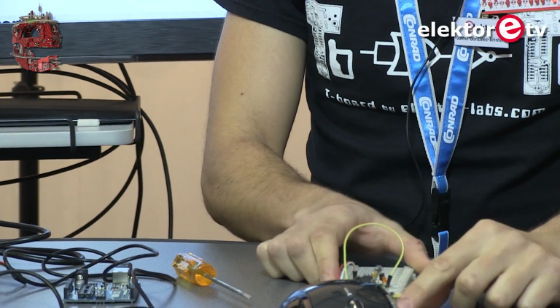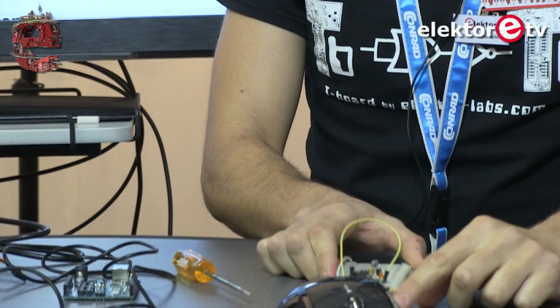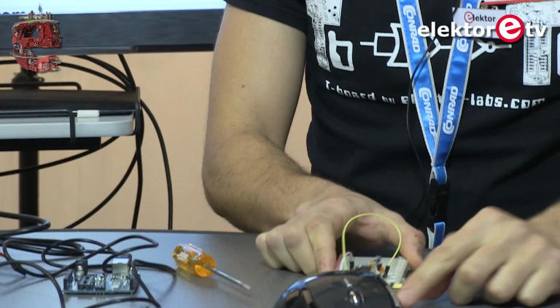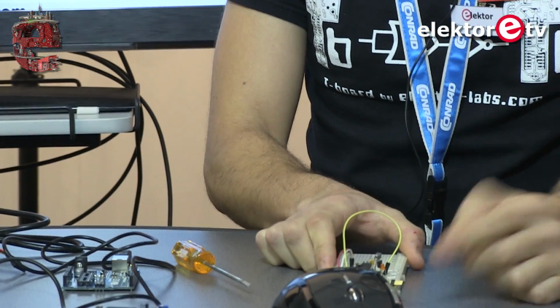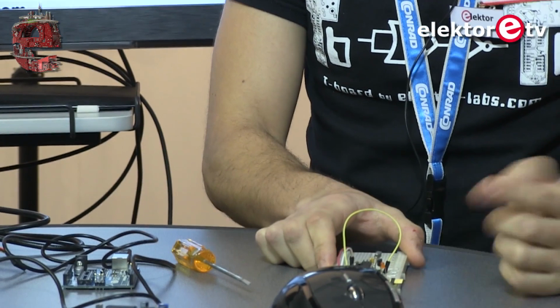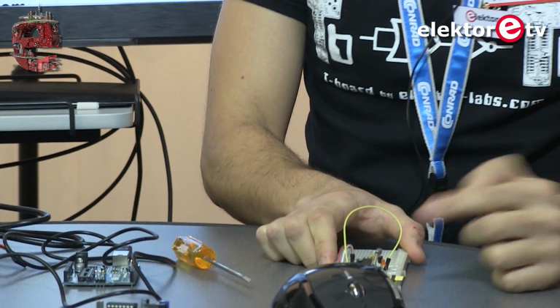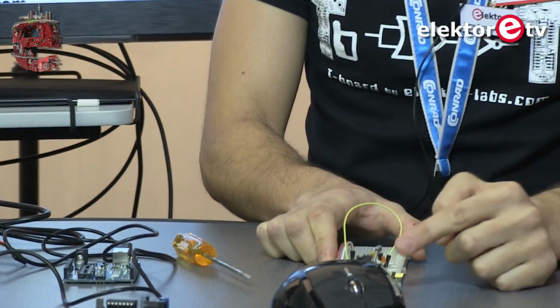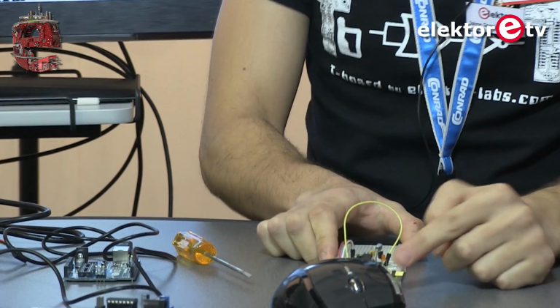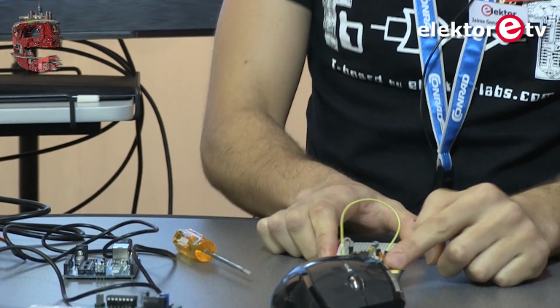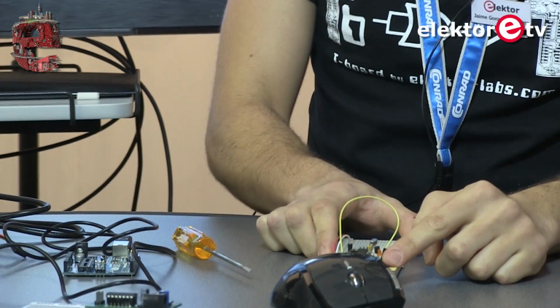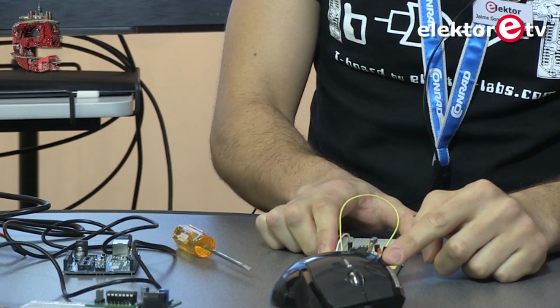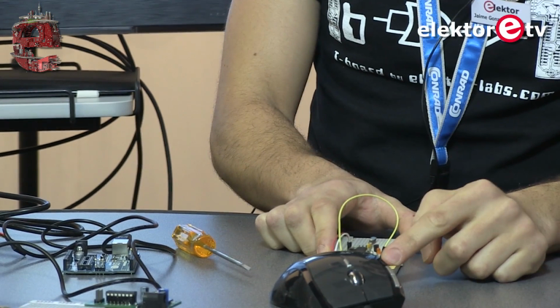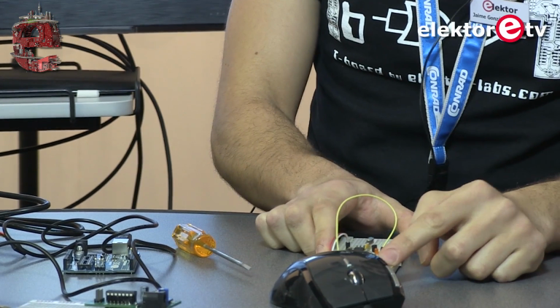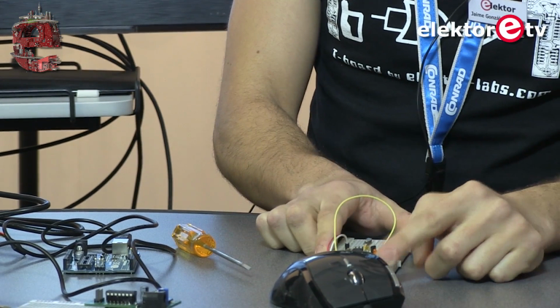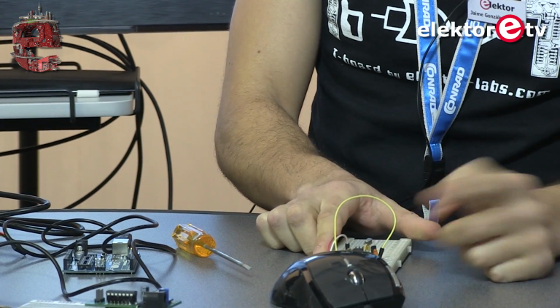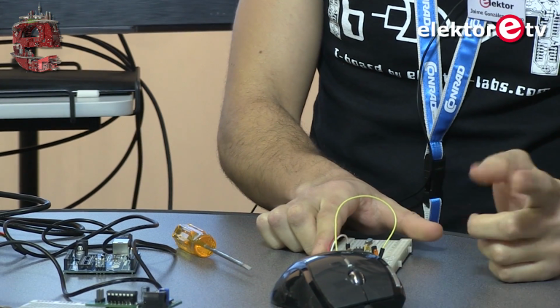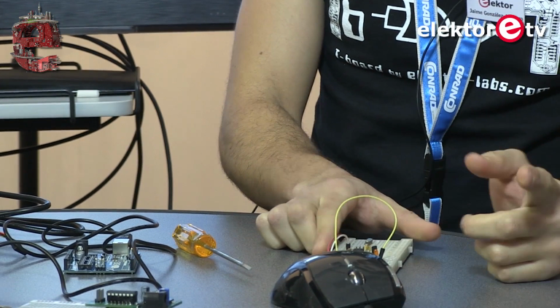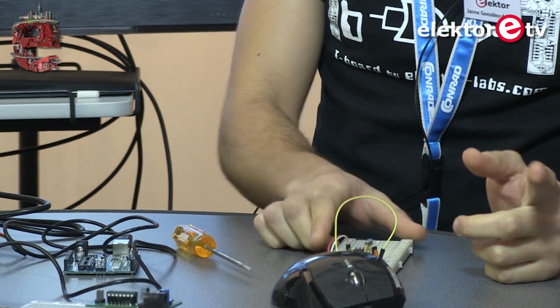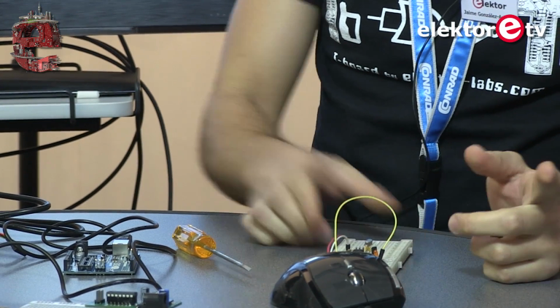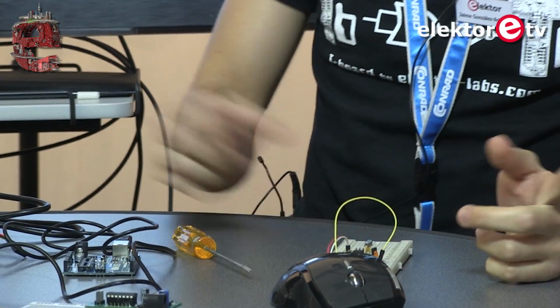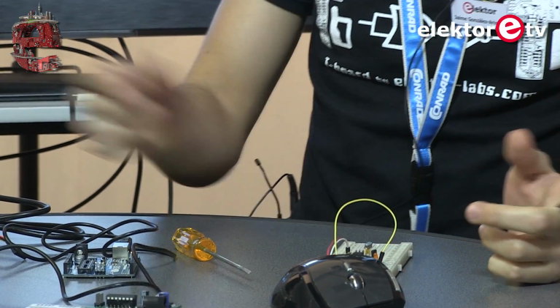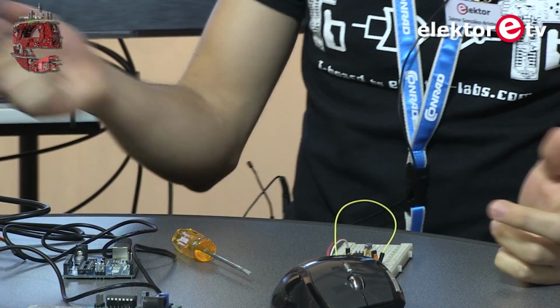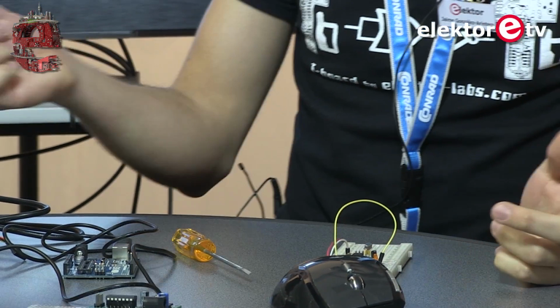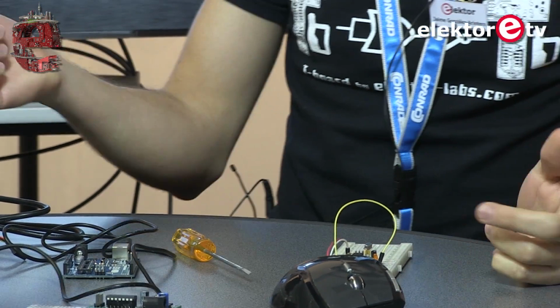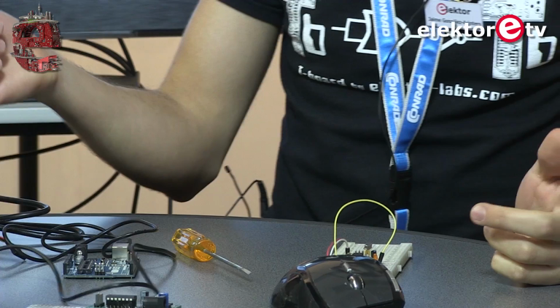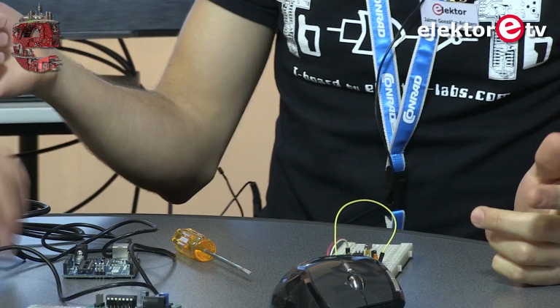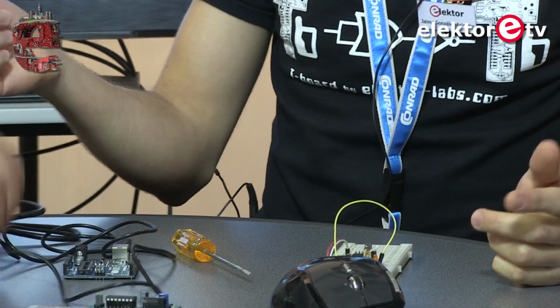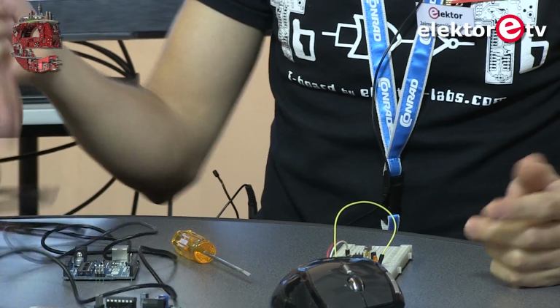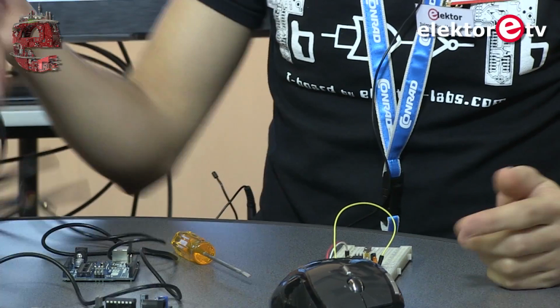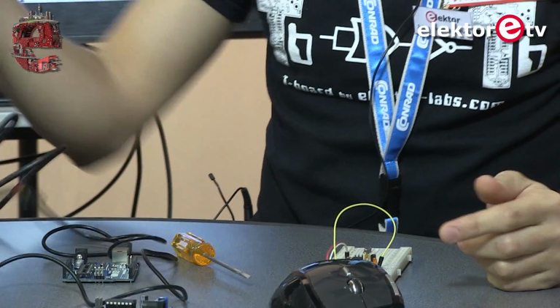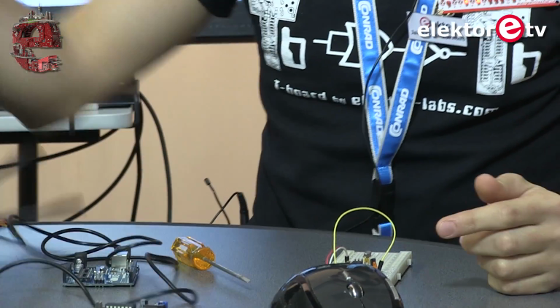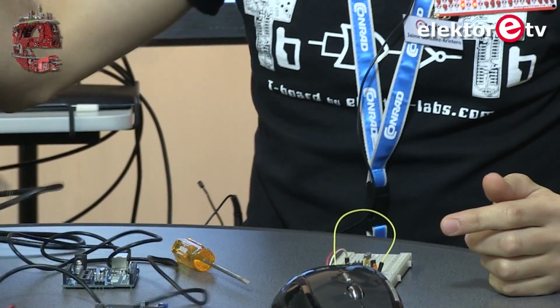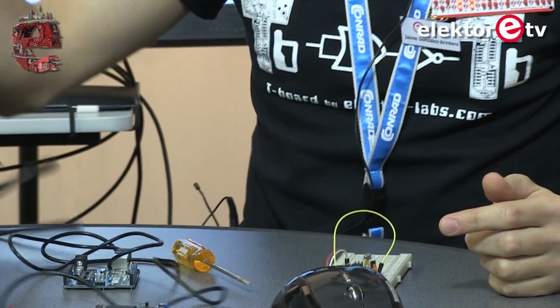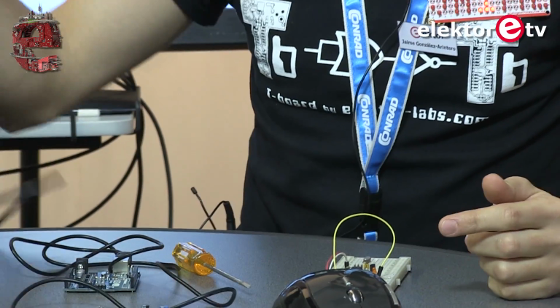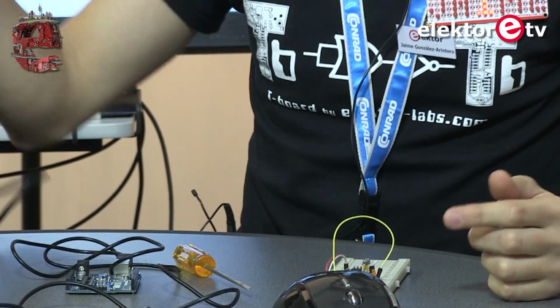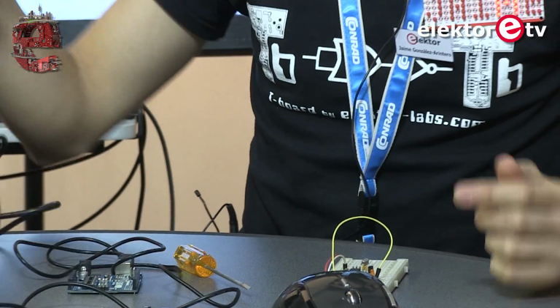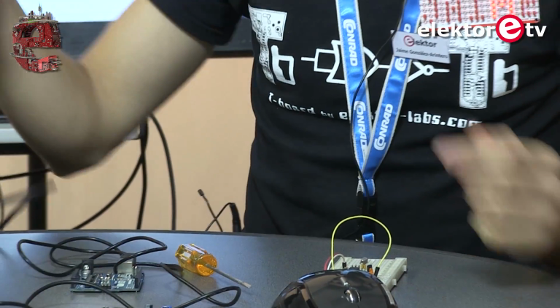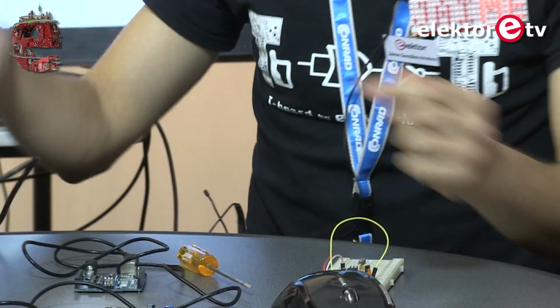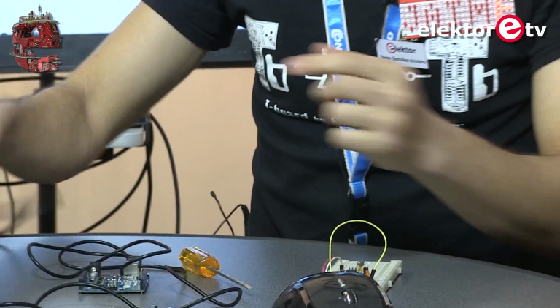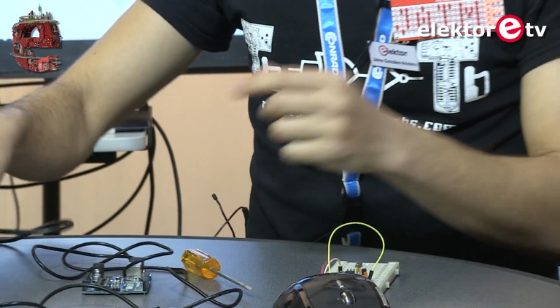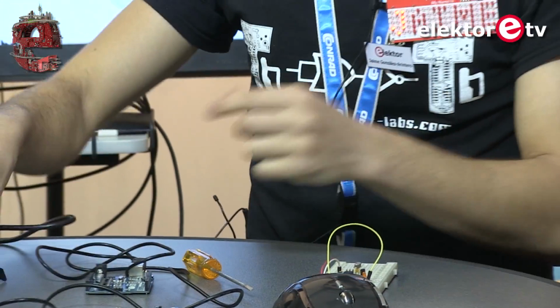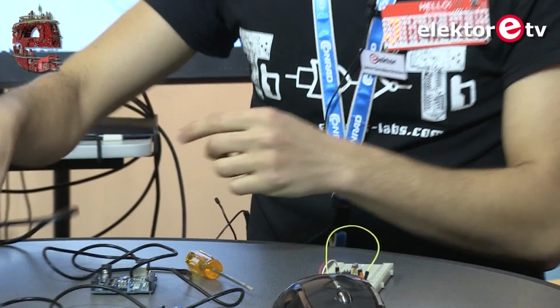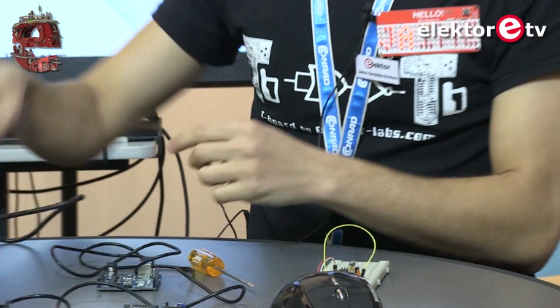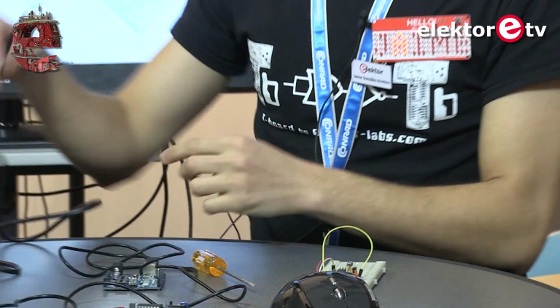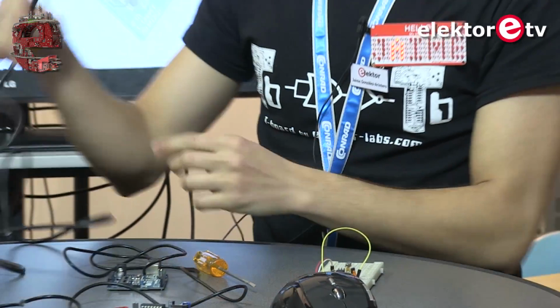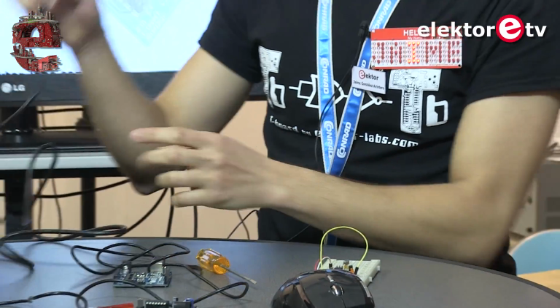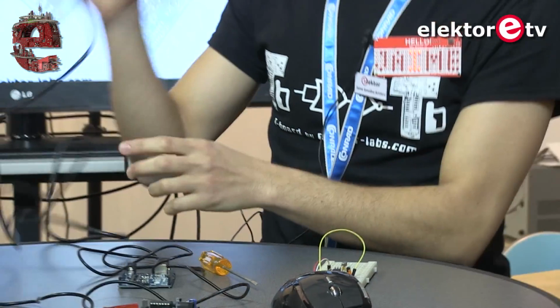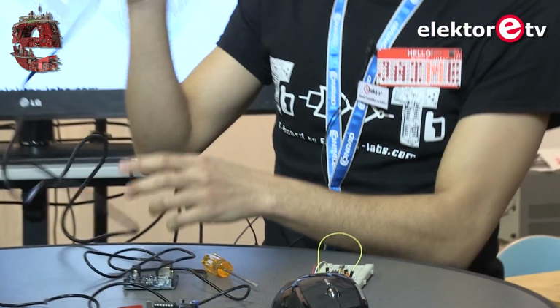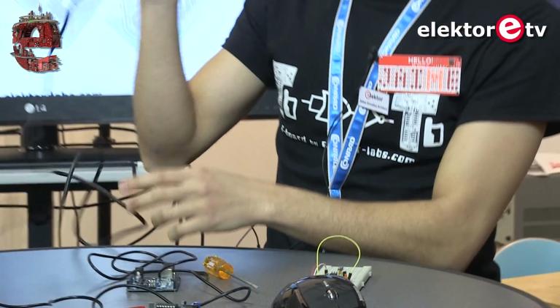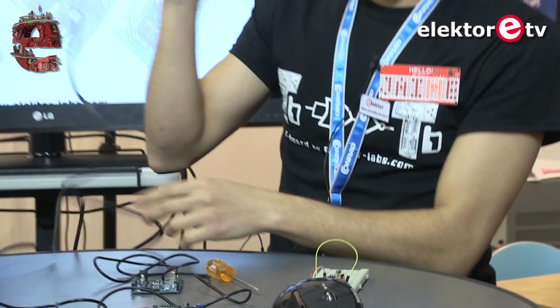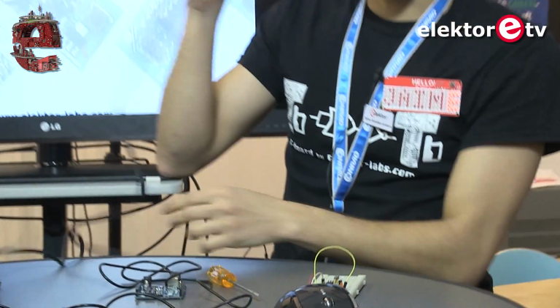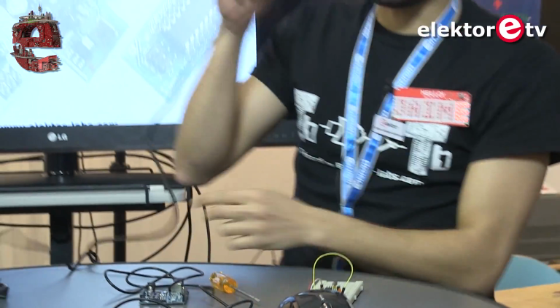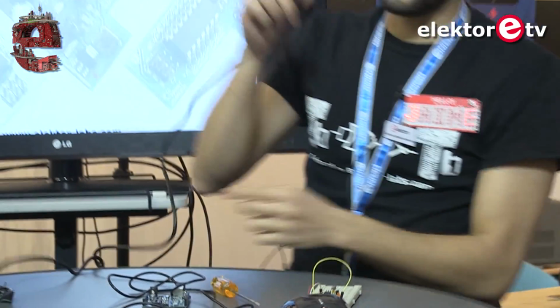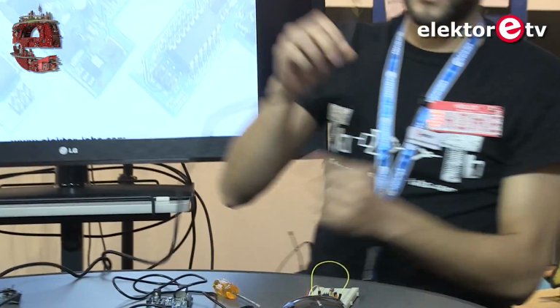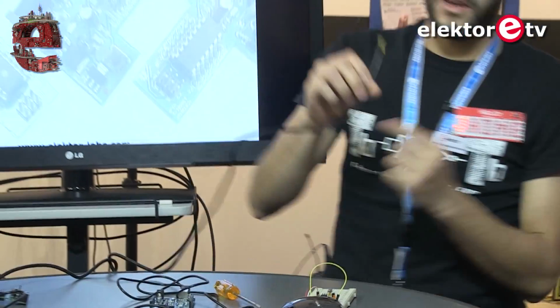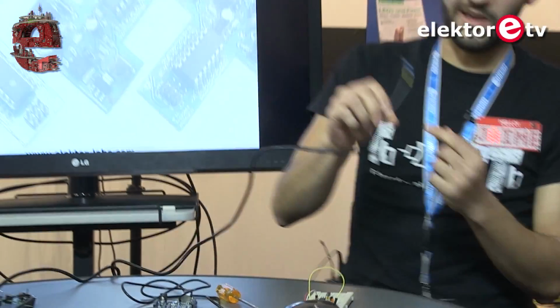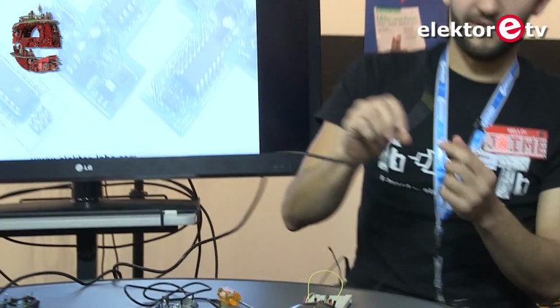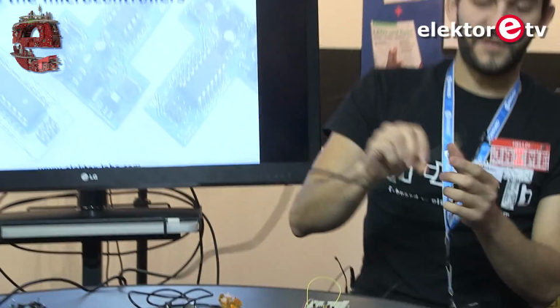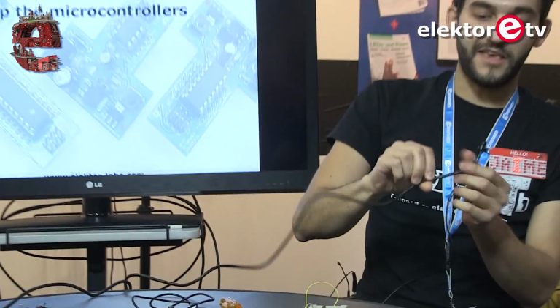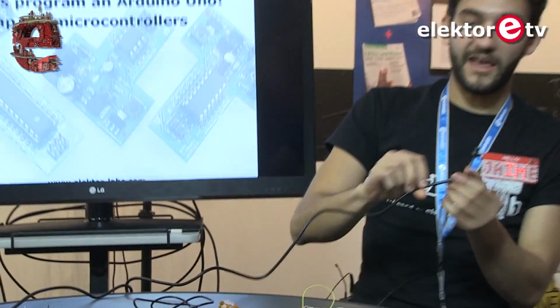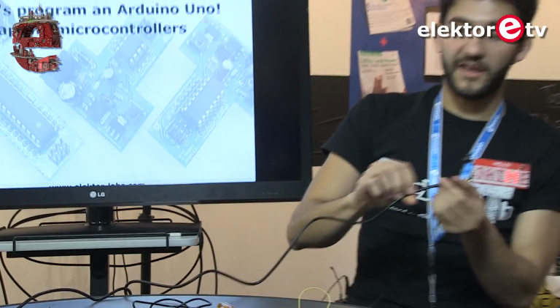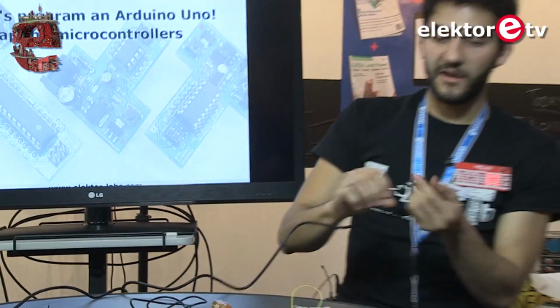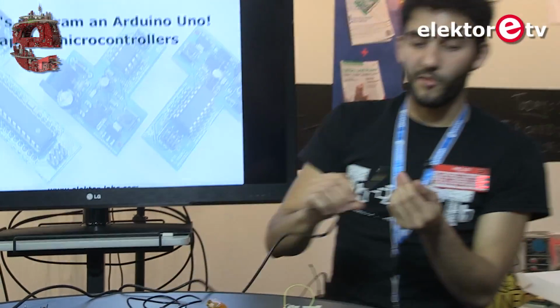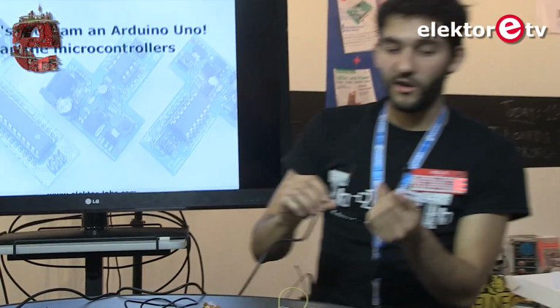We need to power the T-Board, so we're going to use the FTDI cable, which conveniently also powers the board.